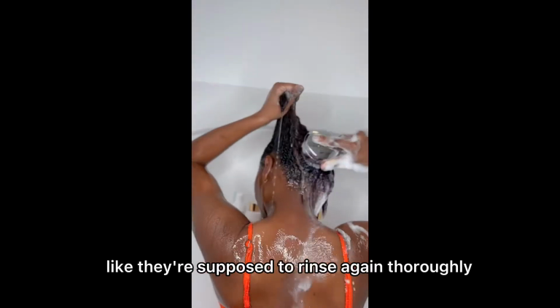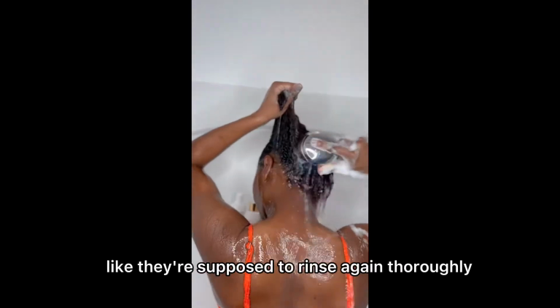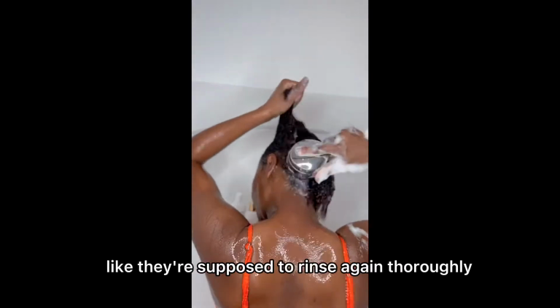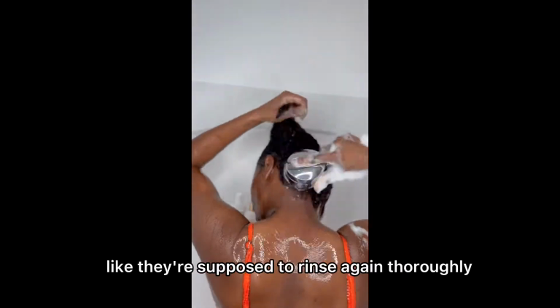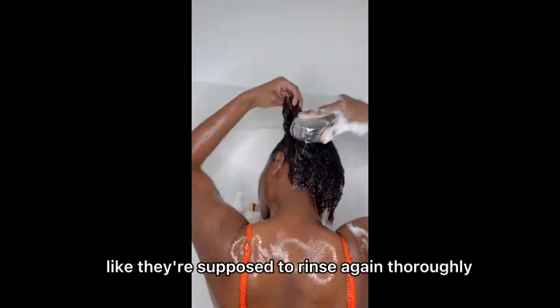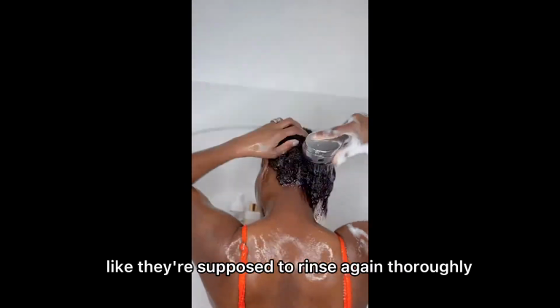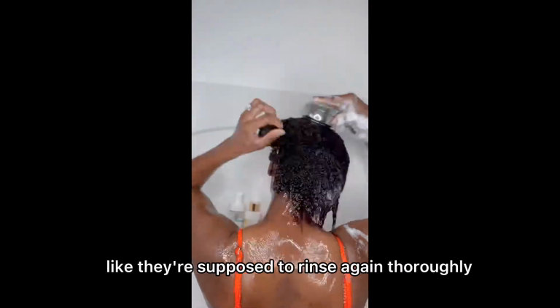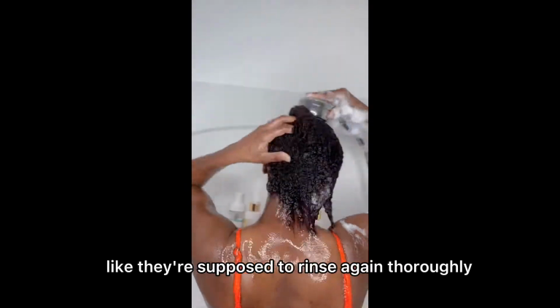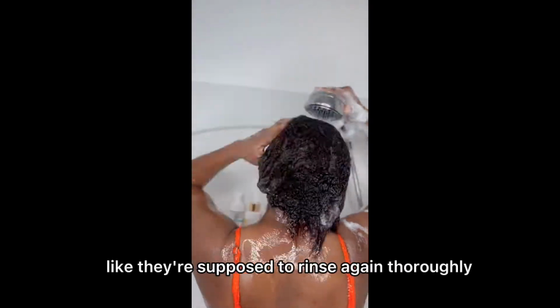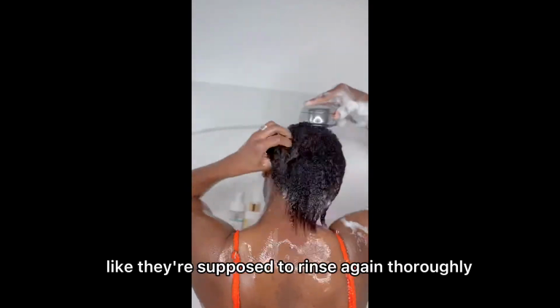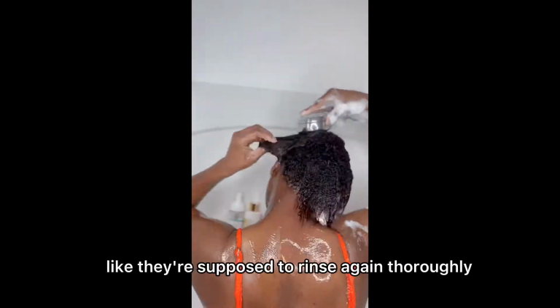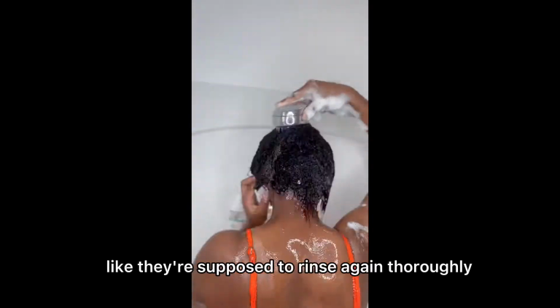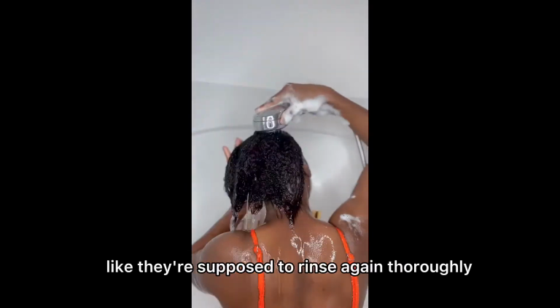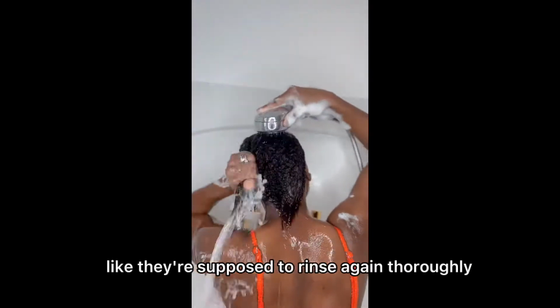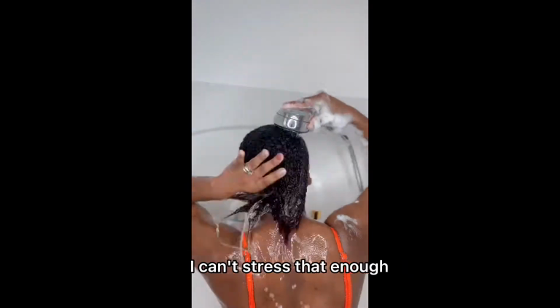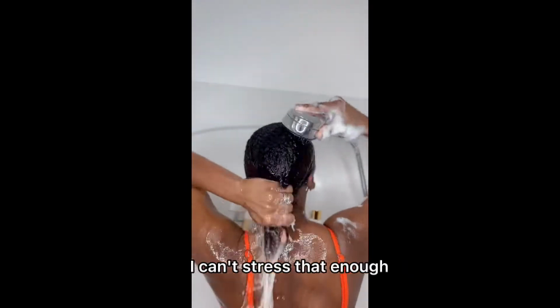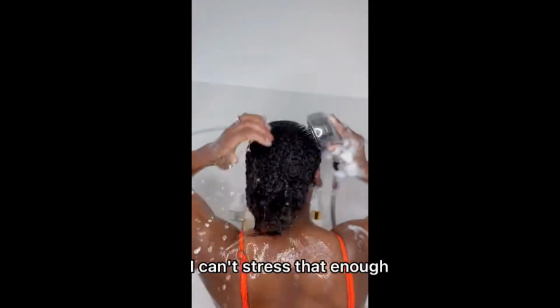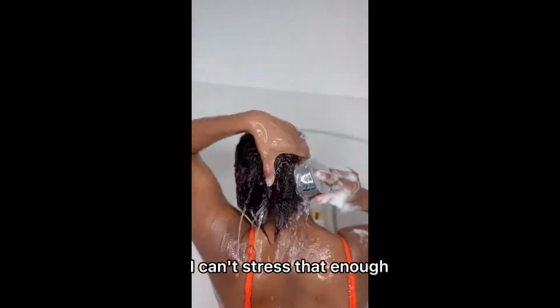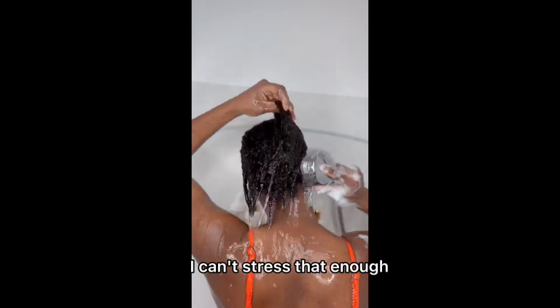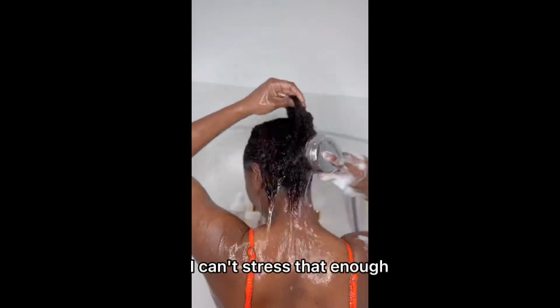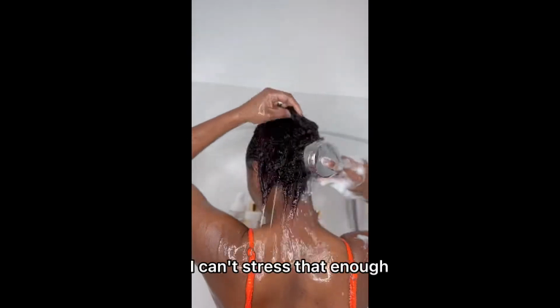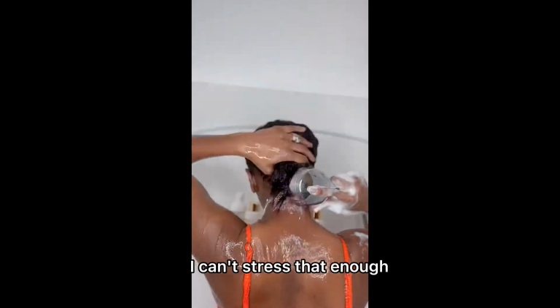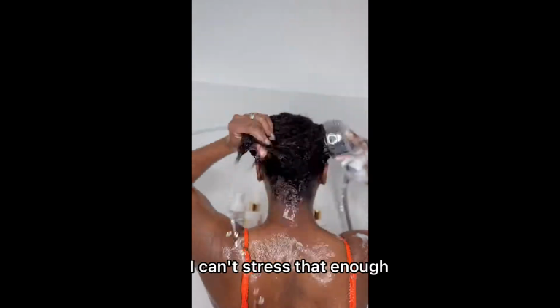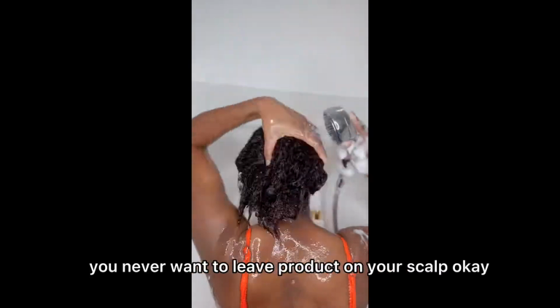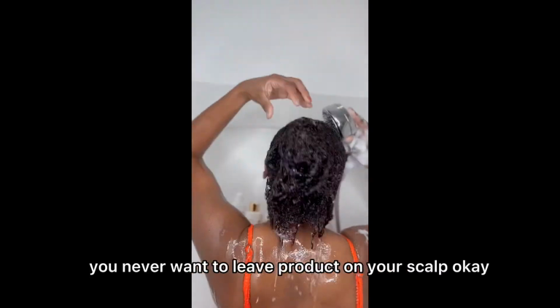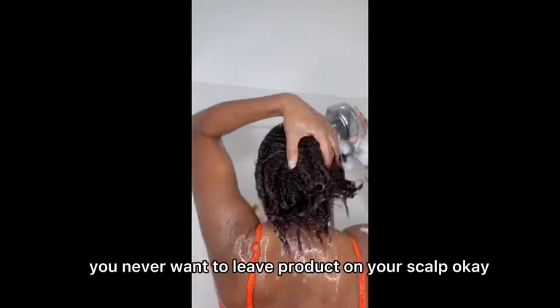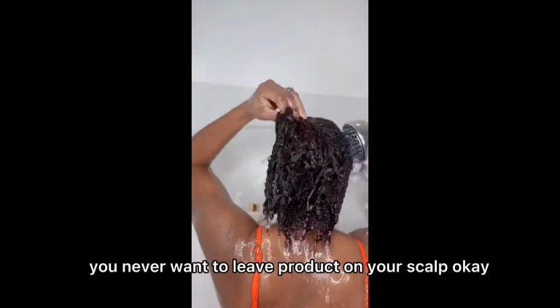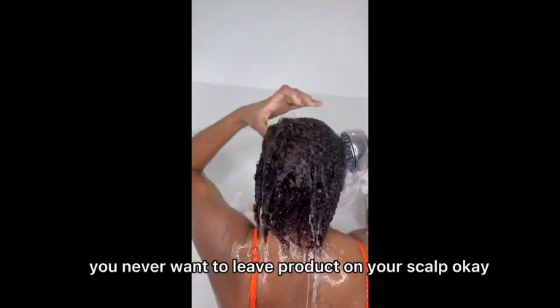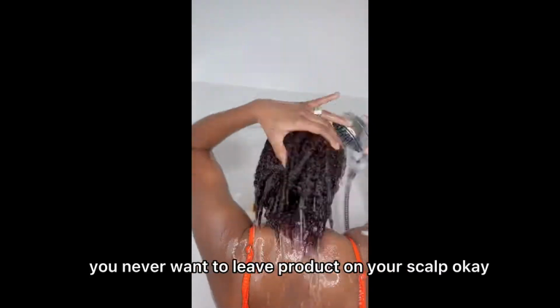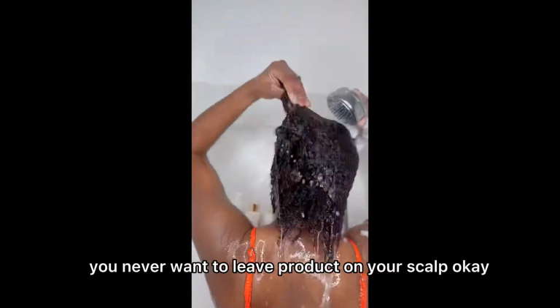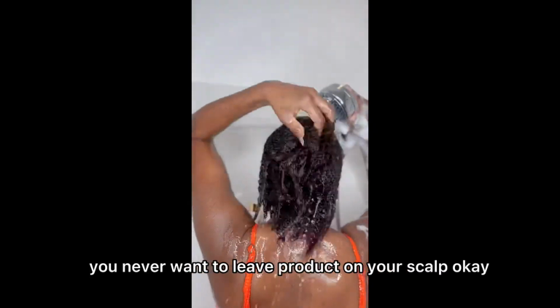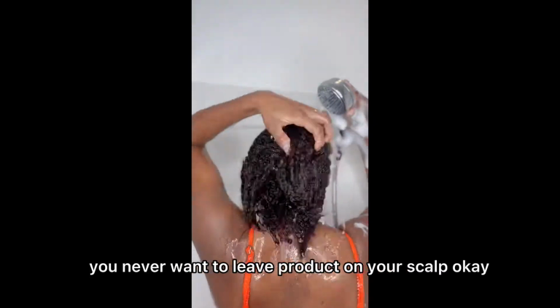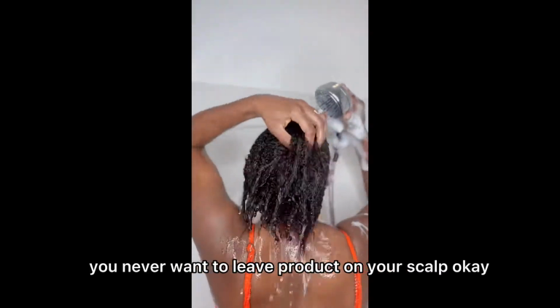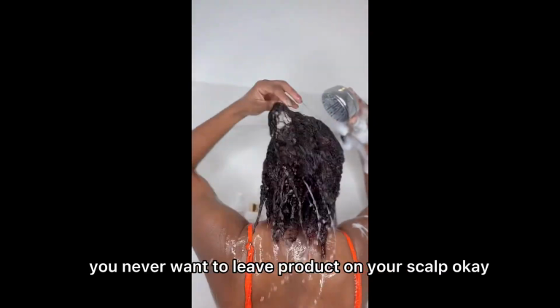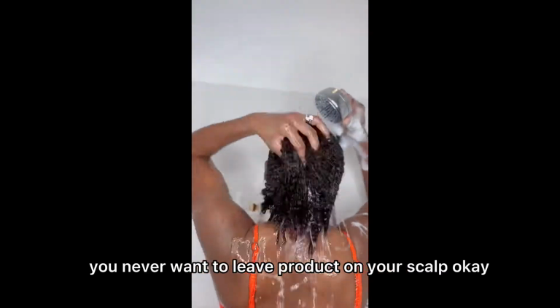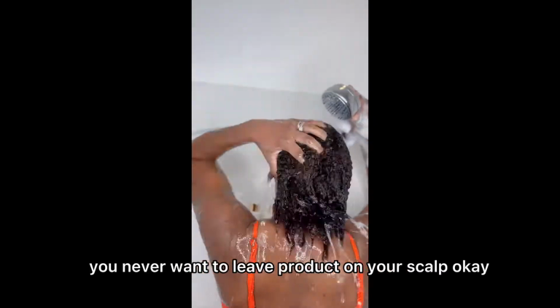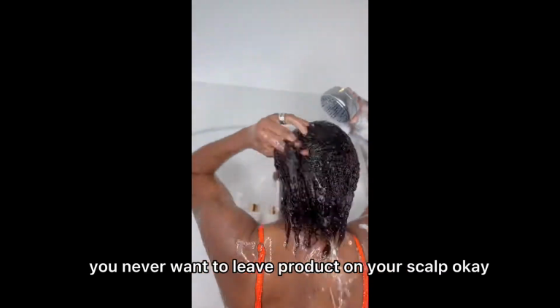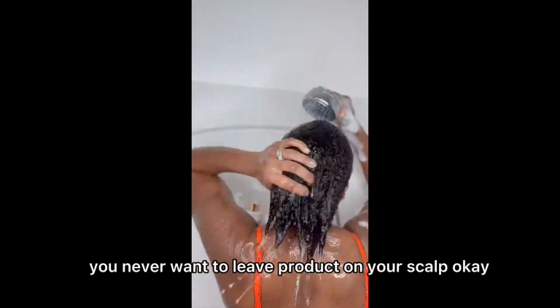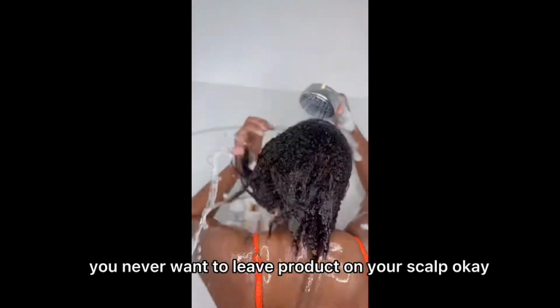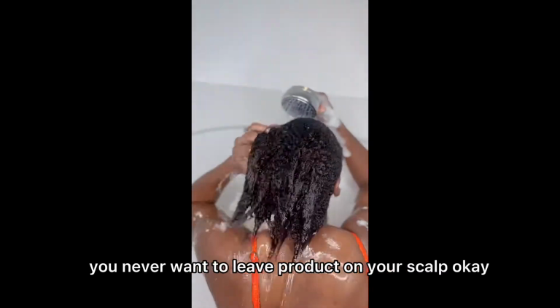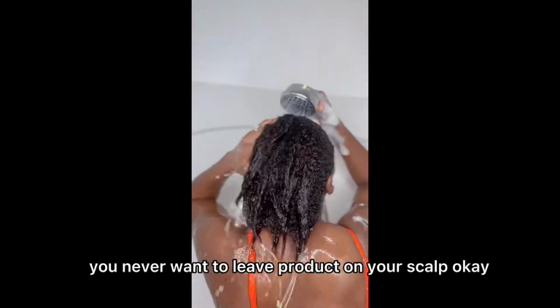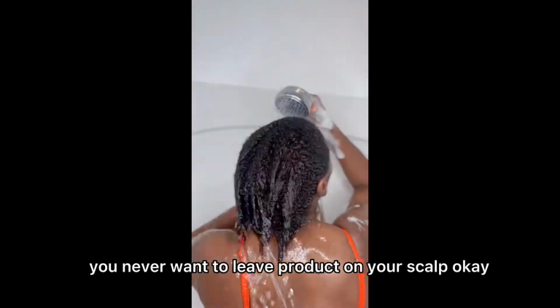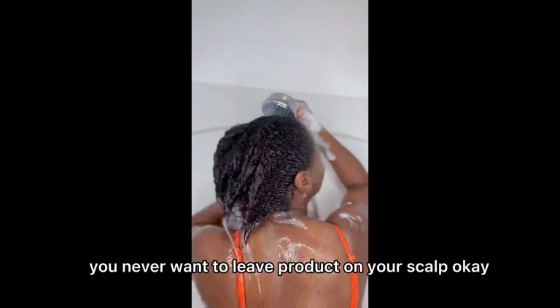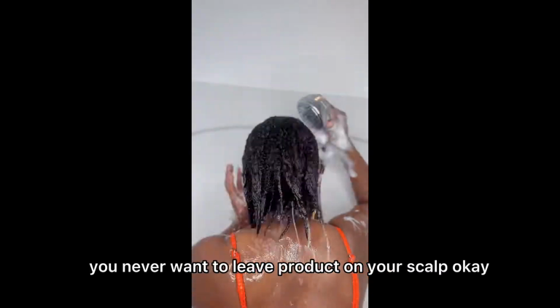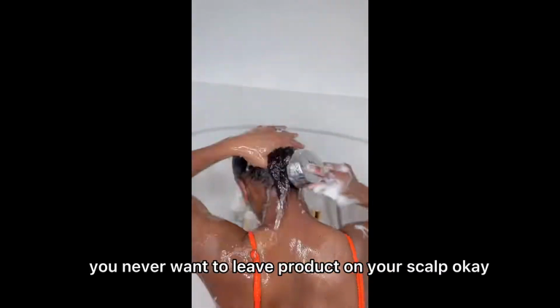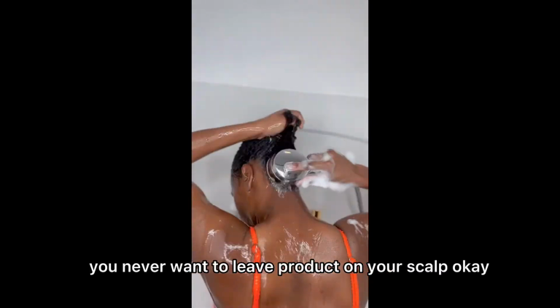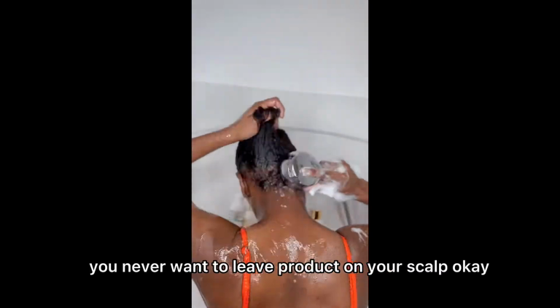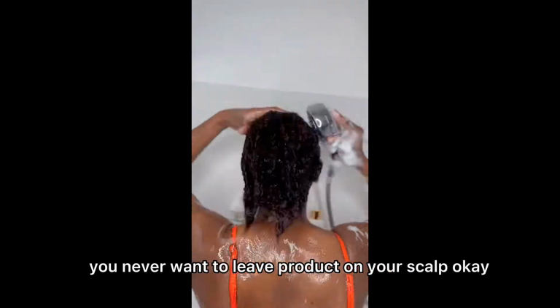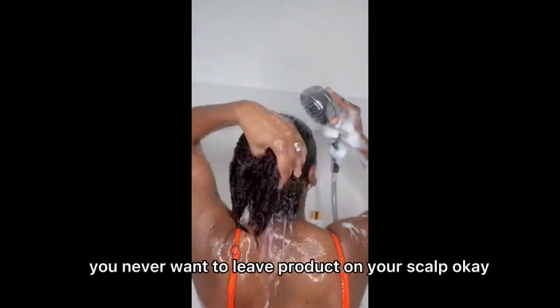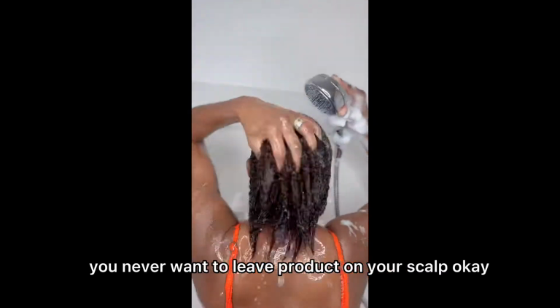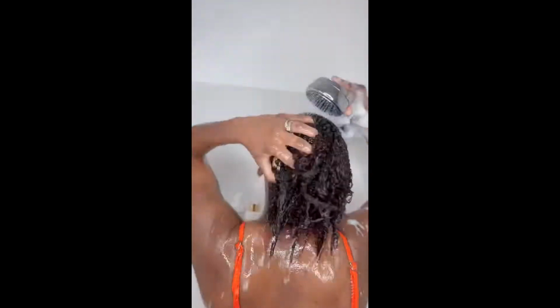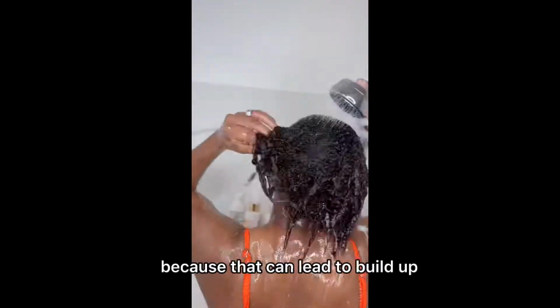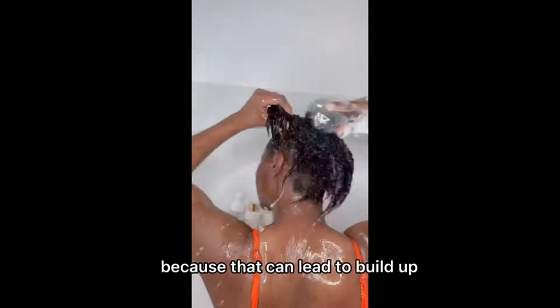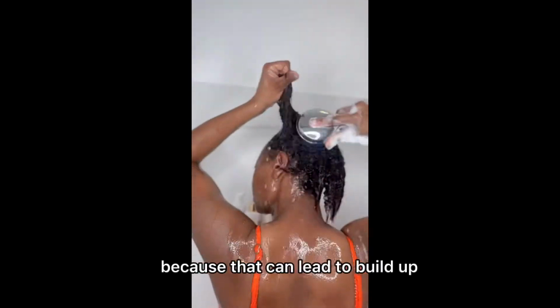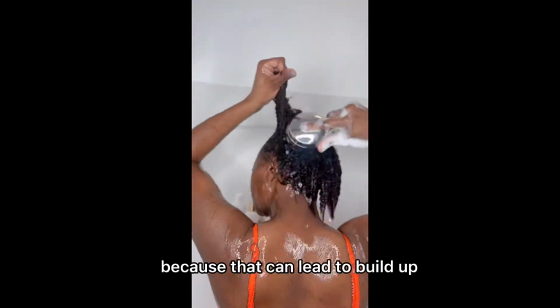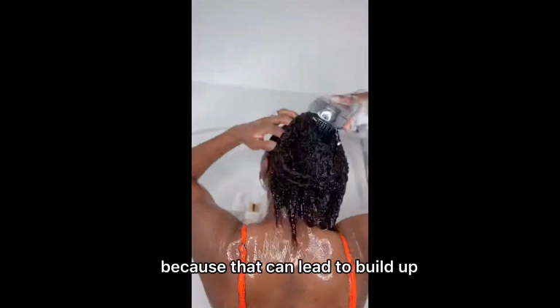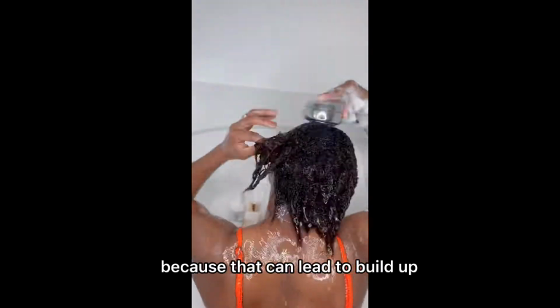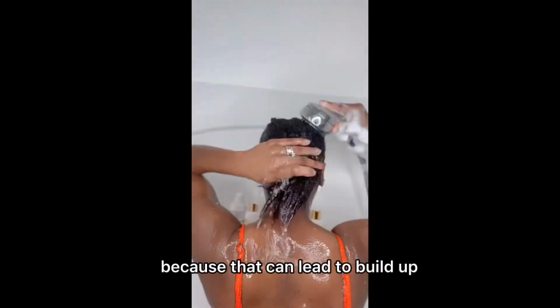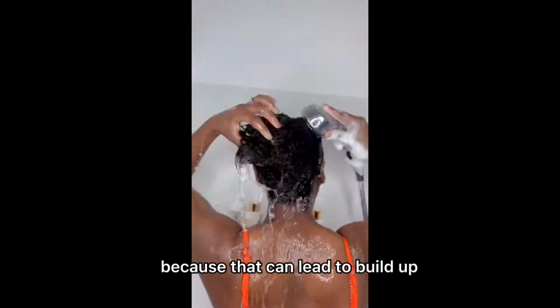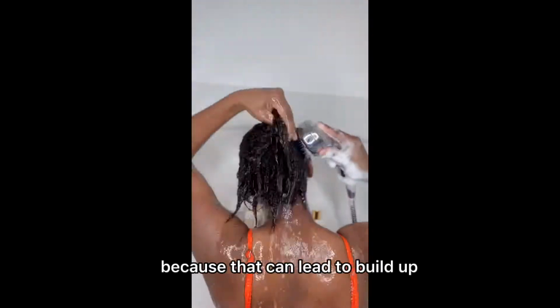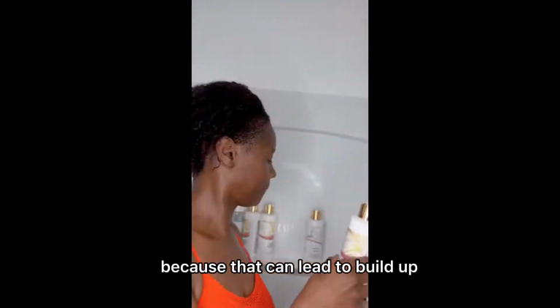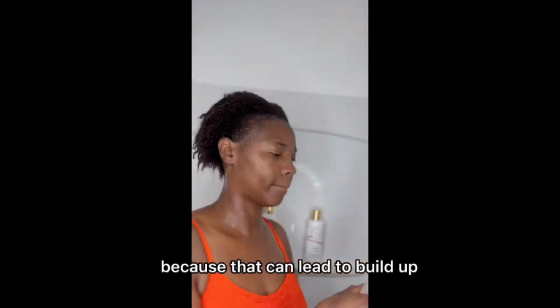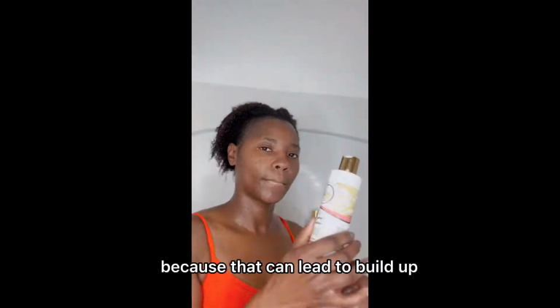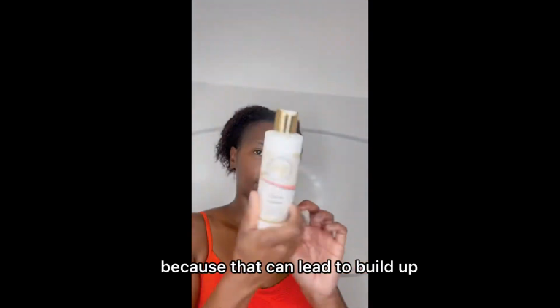Rinse again thoroughly — I can't stress that enough. You never want to leave product on your scalp because that can lead to buildup.